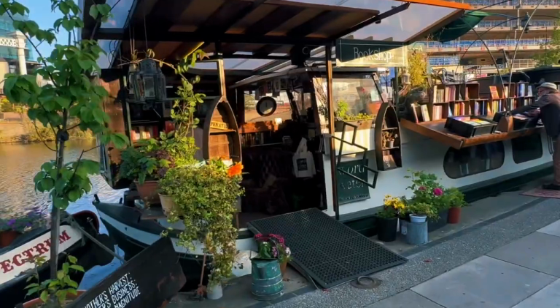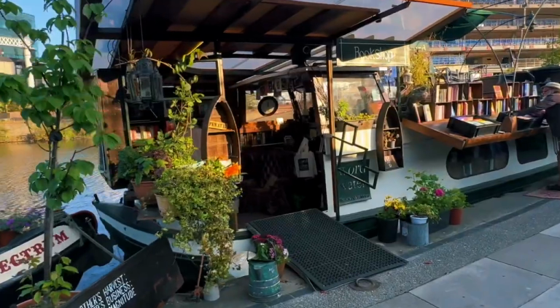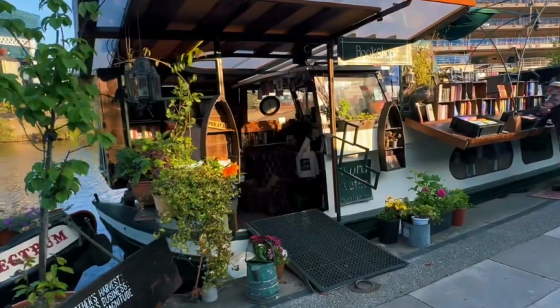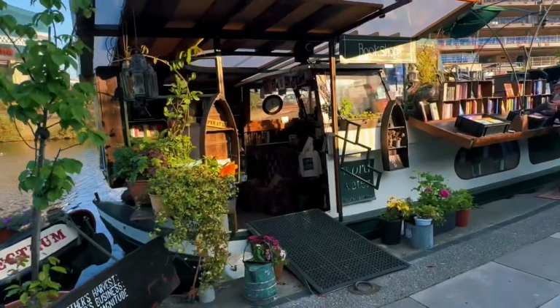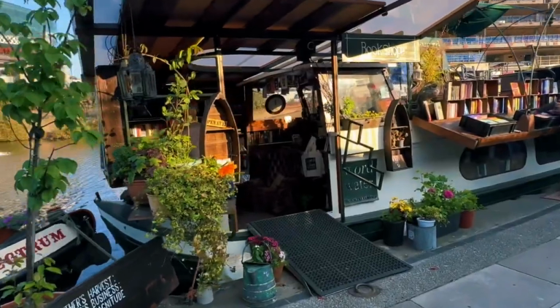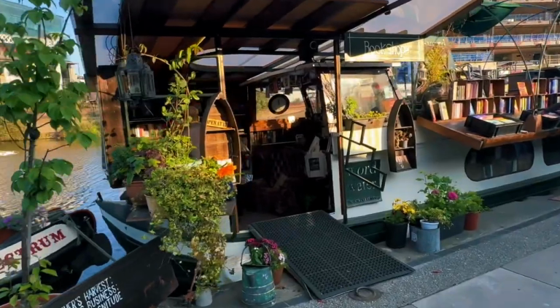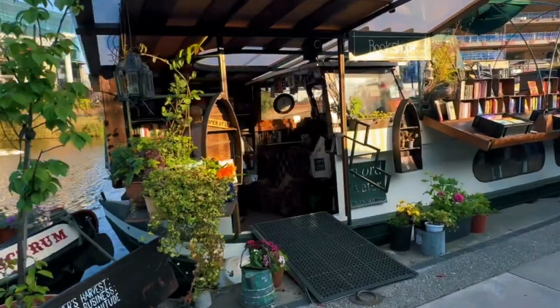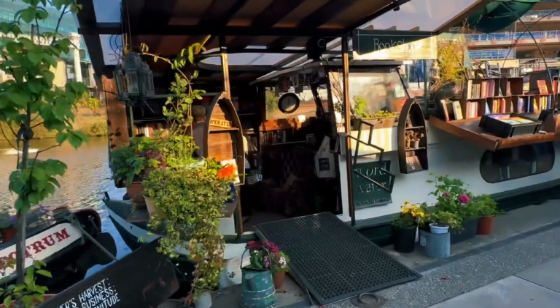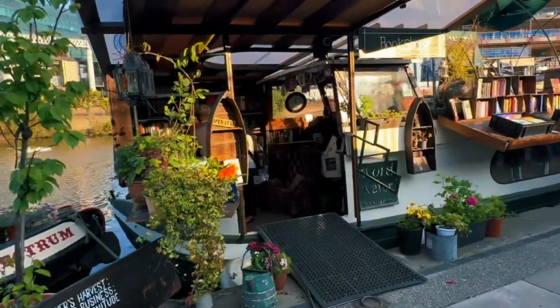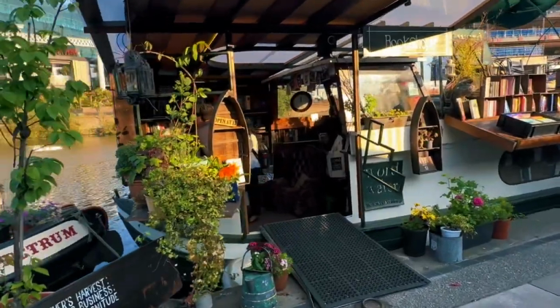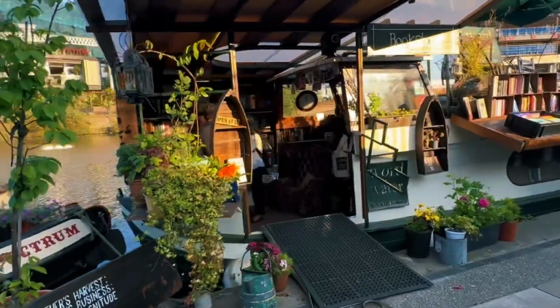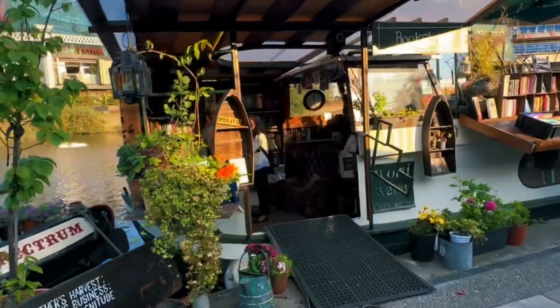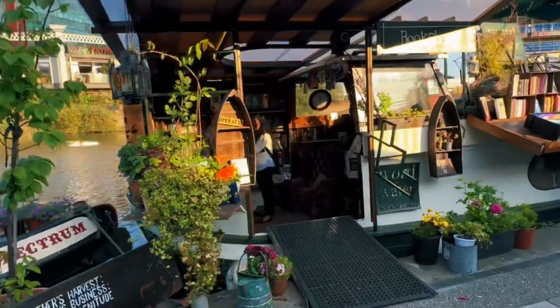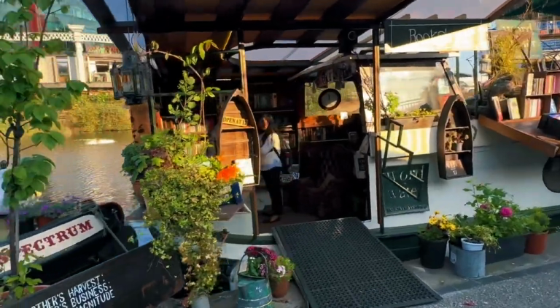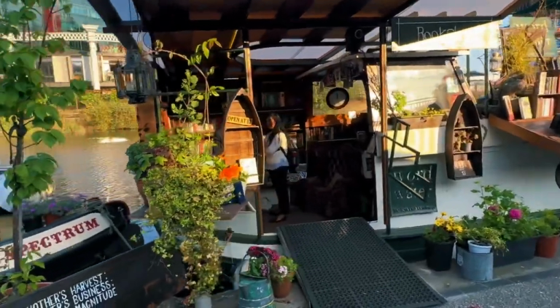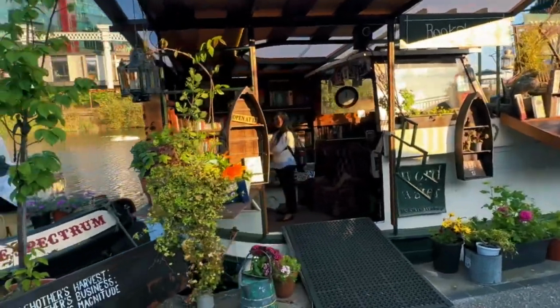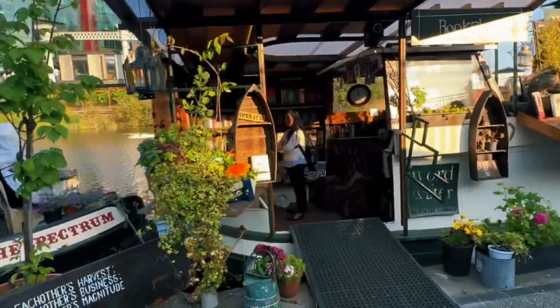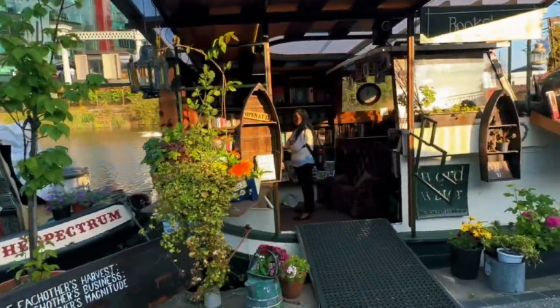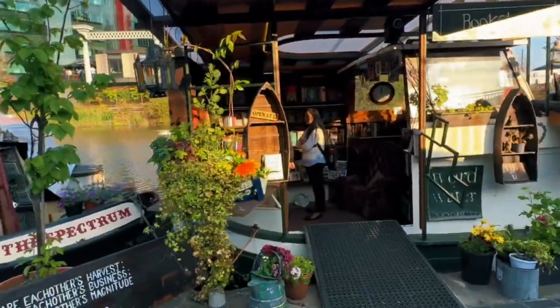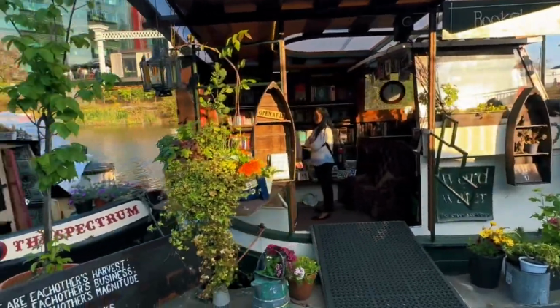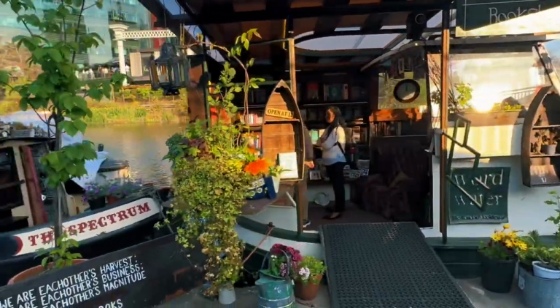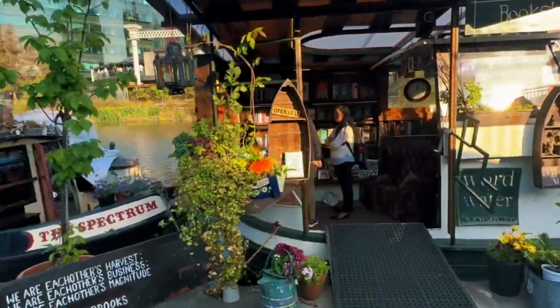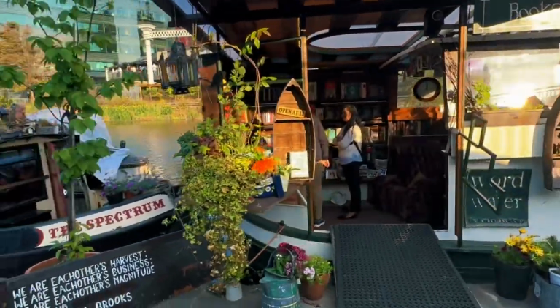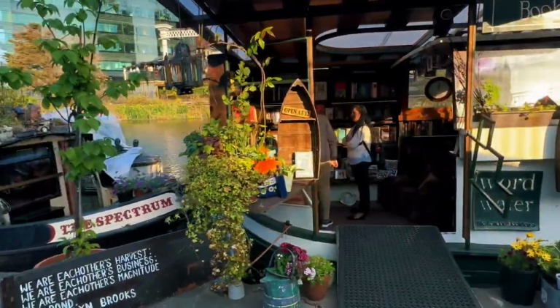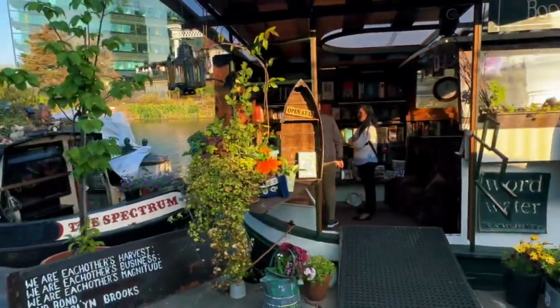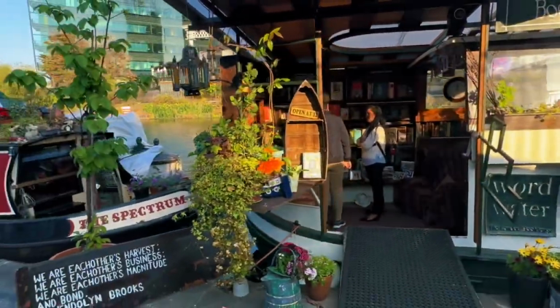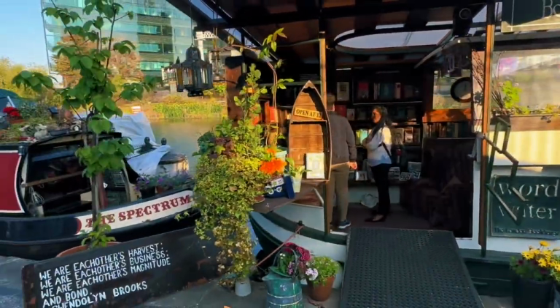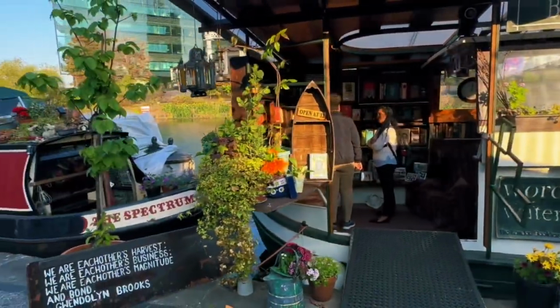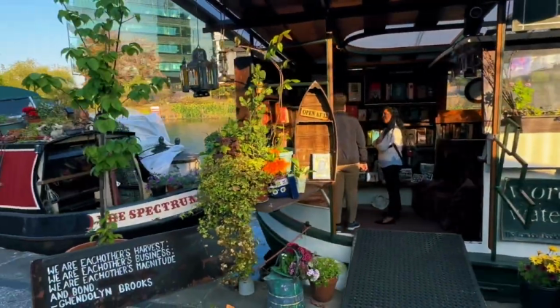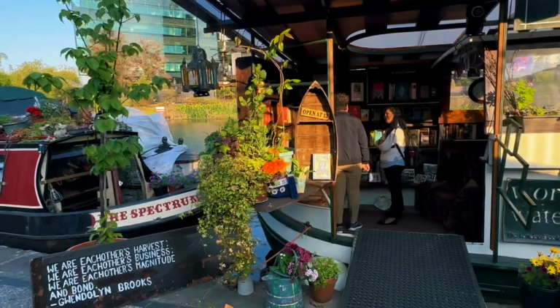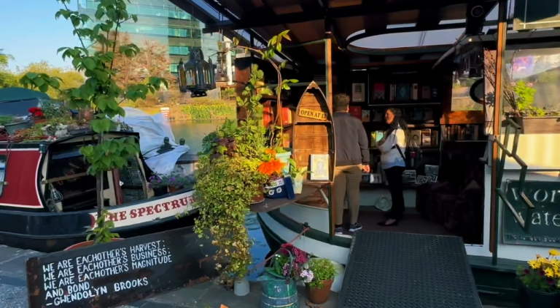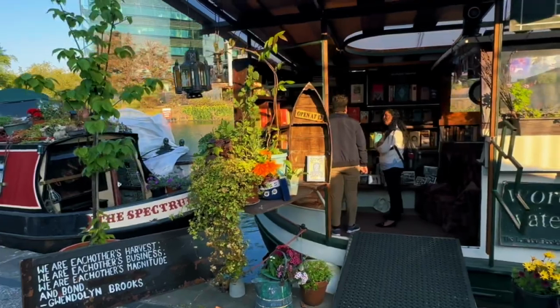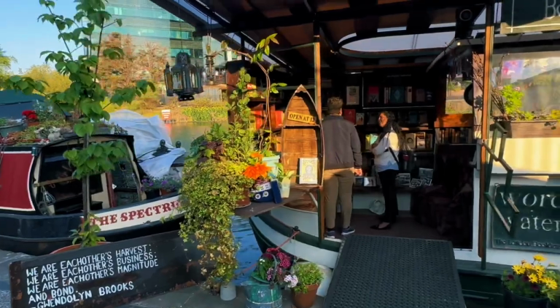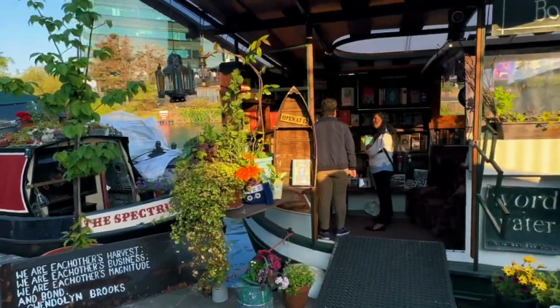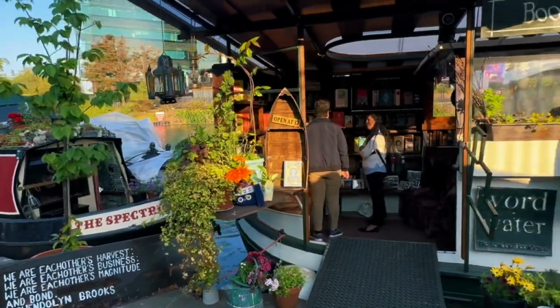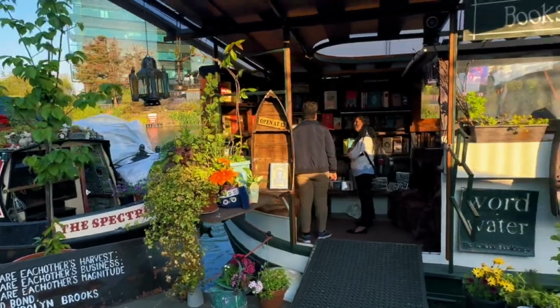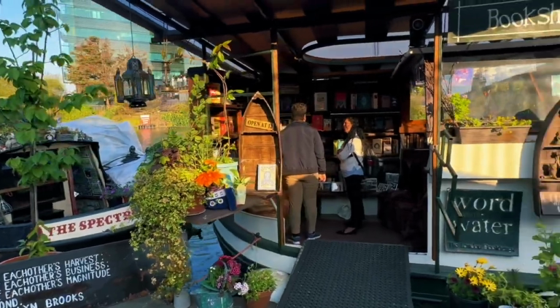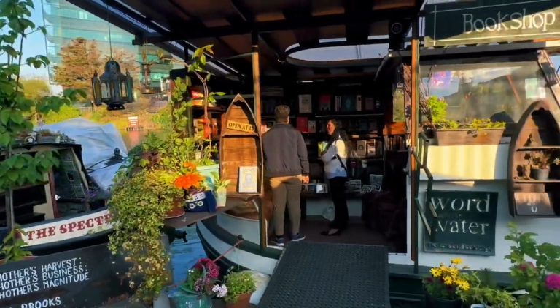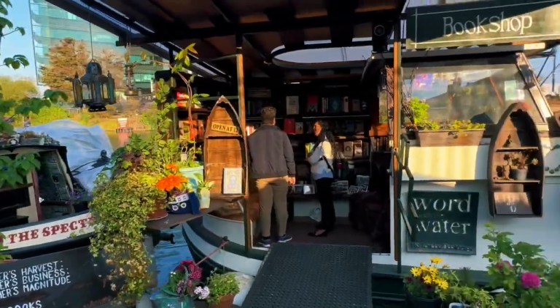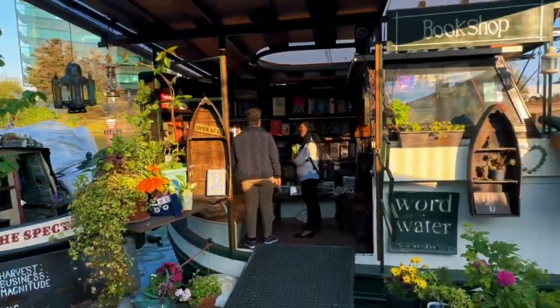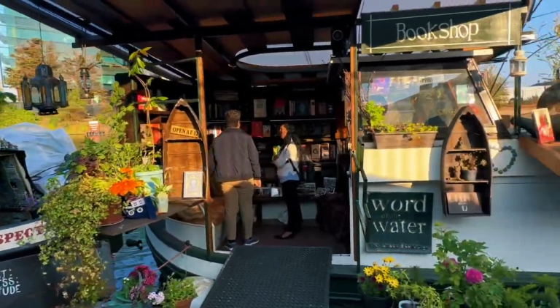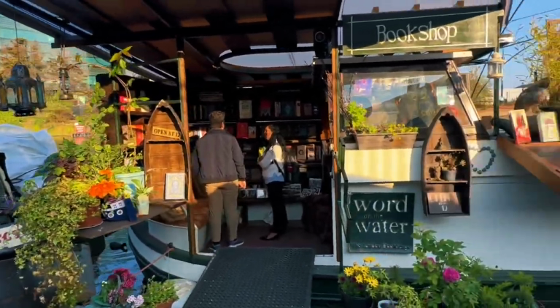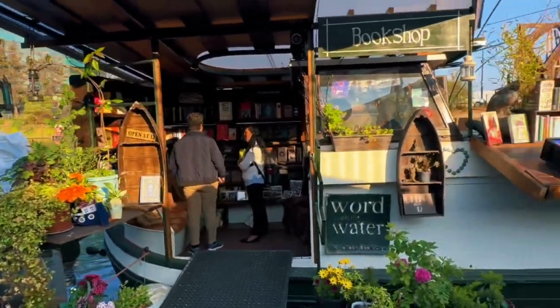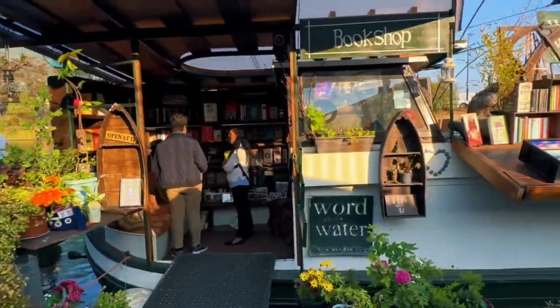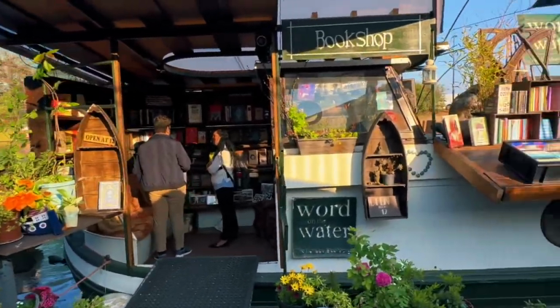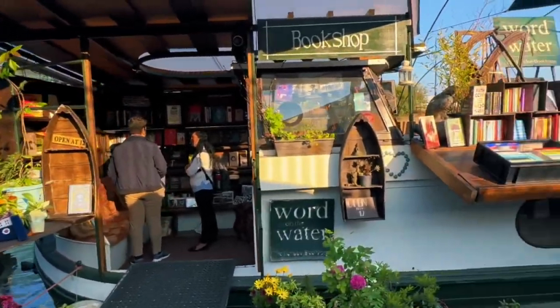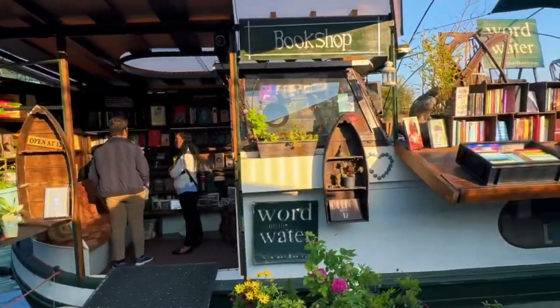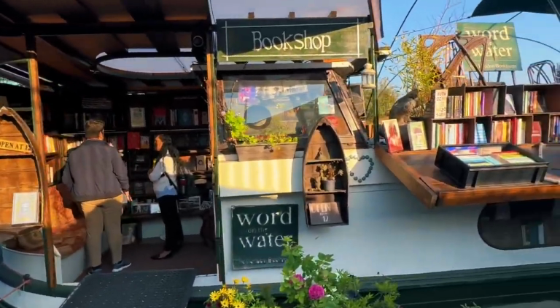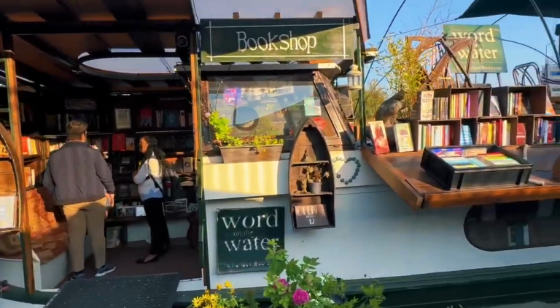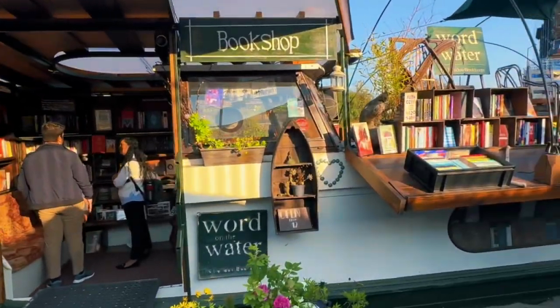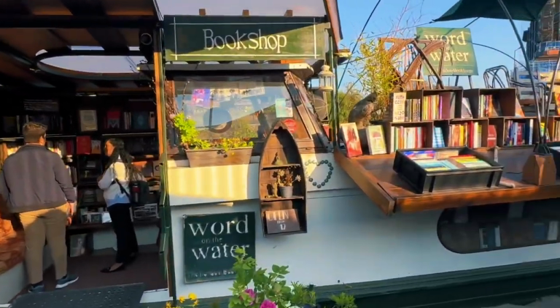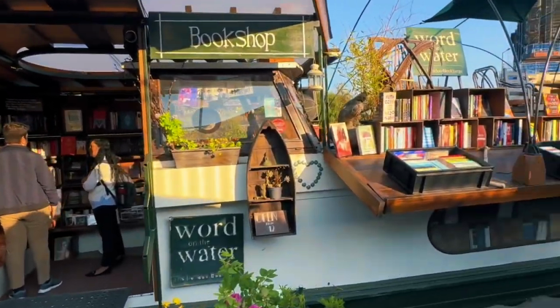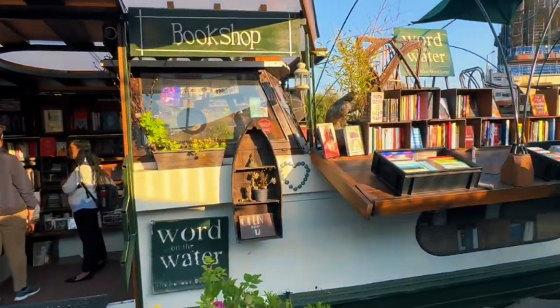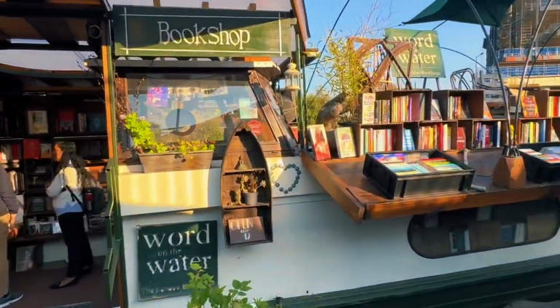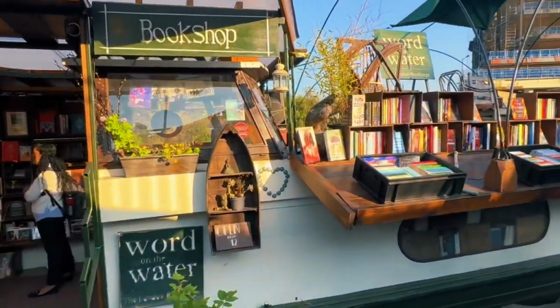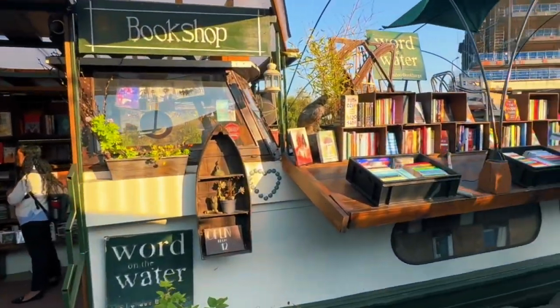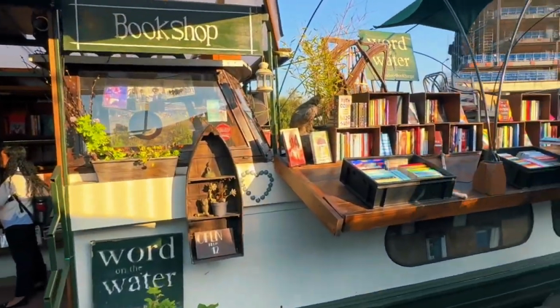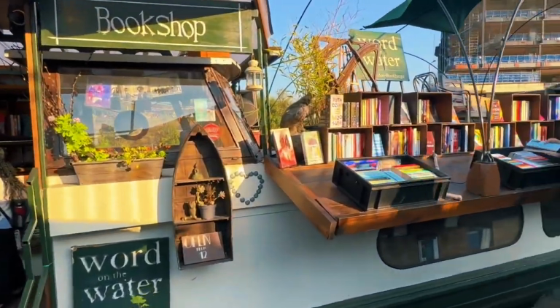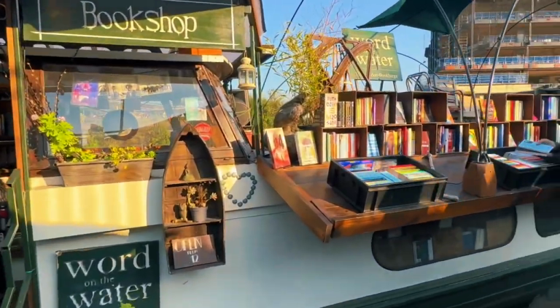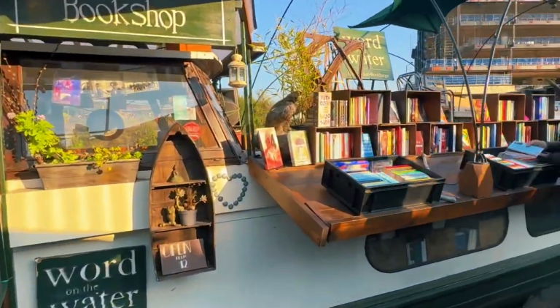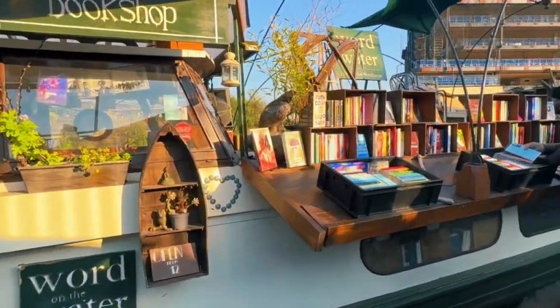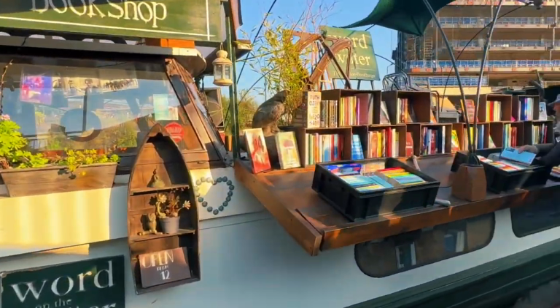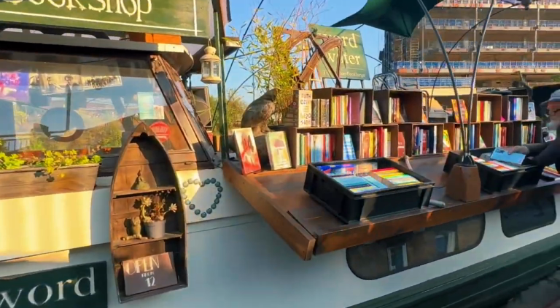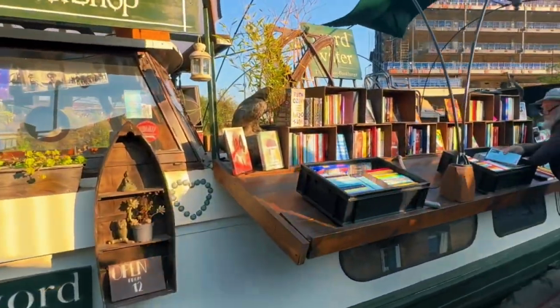I recently stumbled across this super quaint little bookshop on a barge, which is located on the canal near King's Cross.